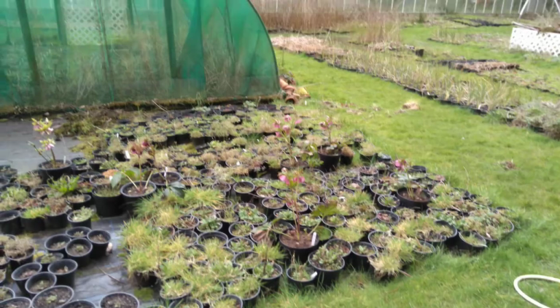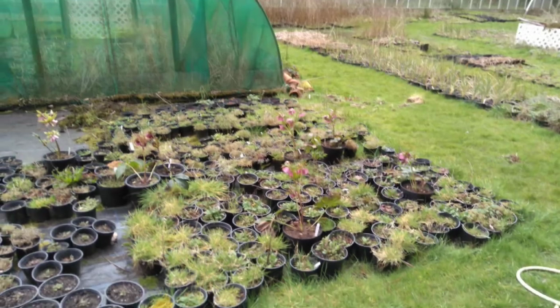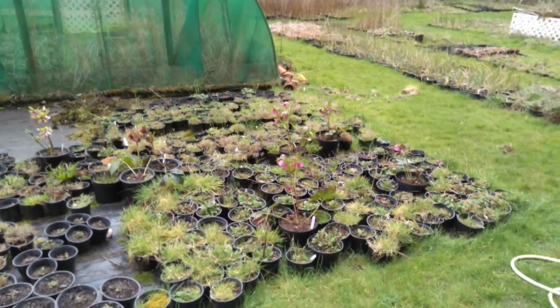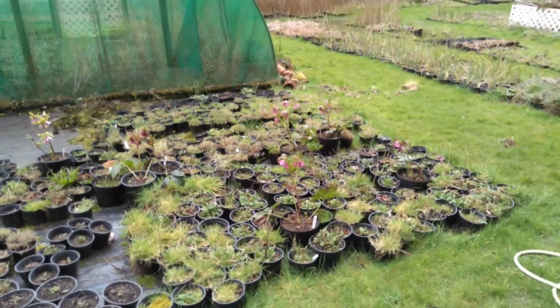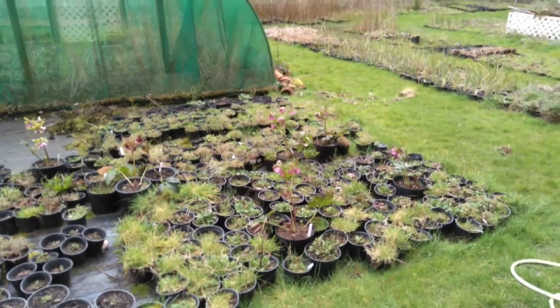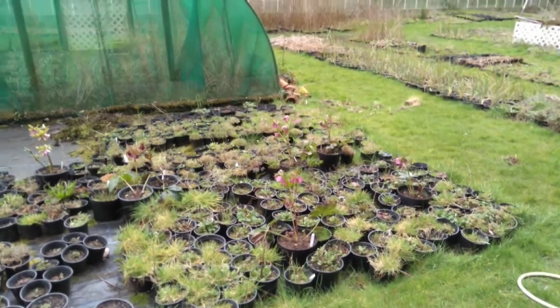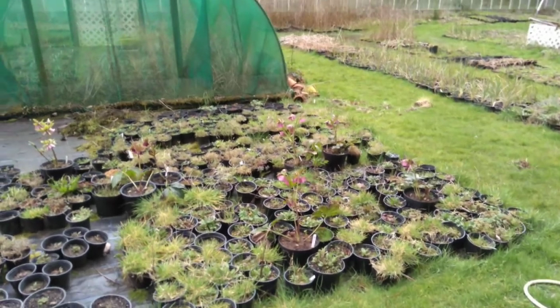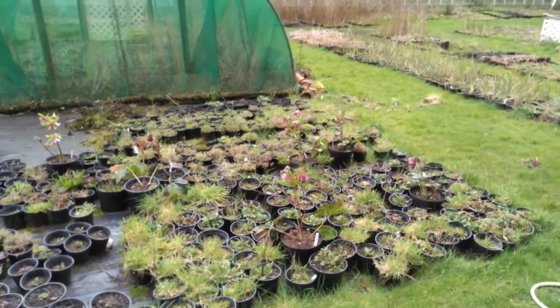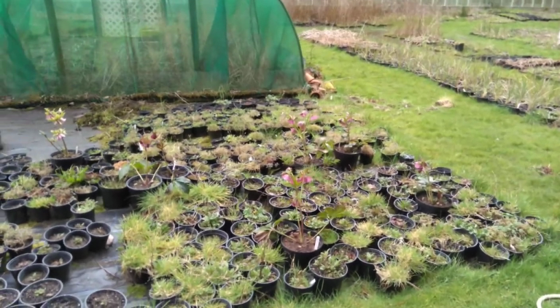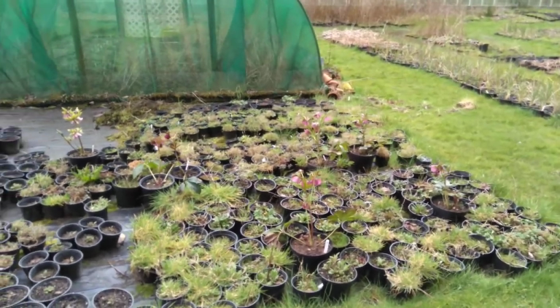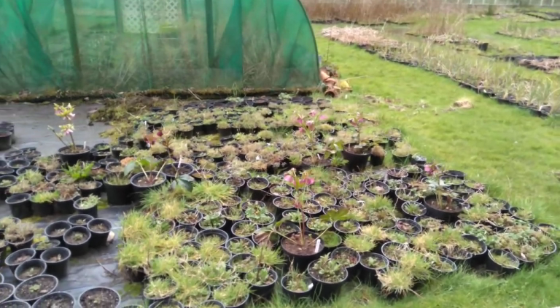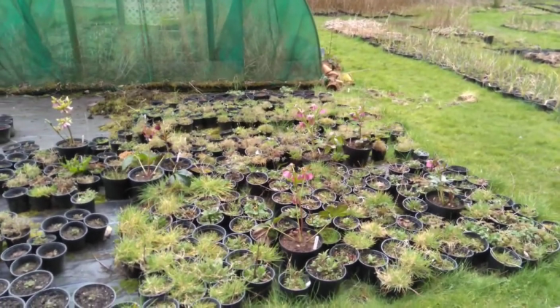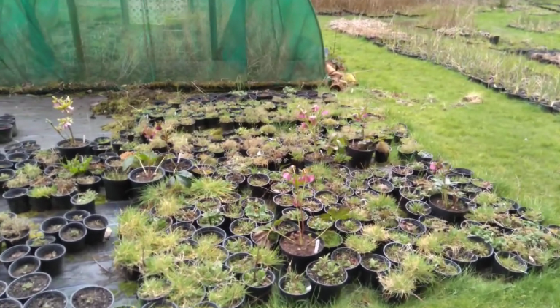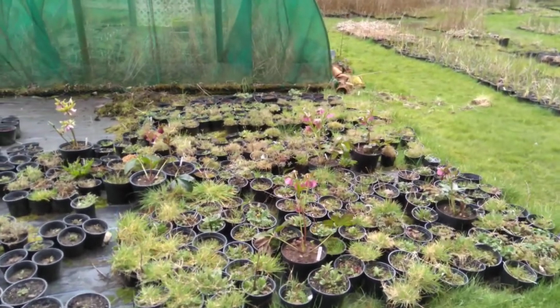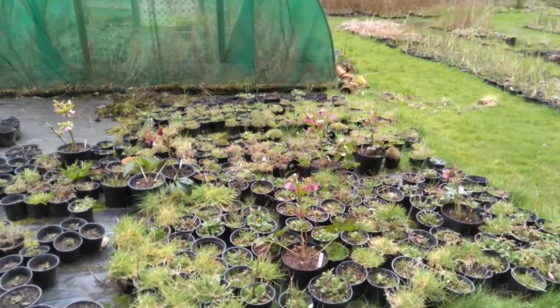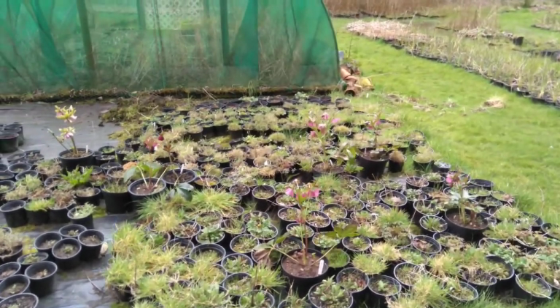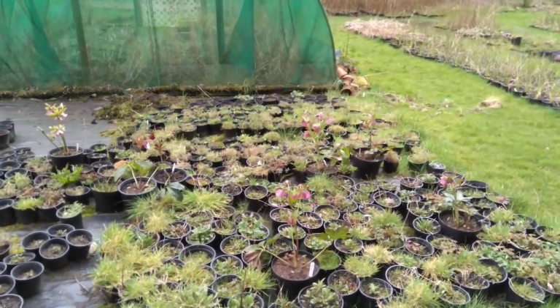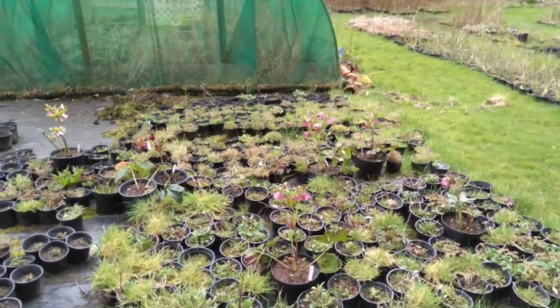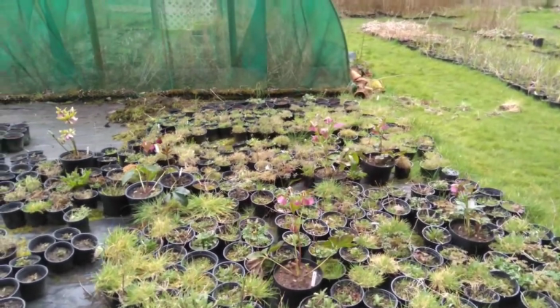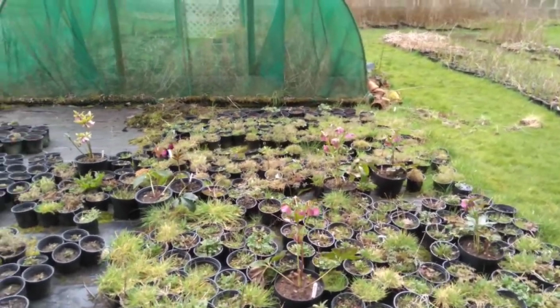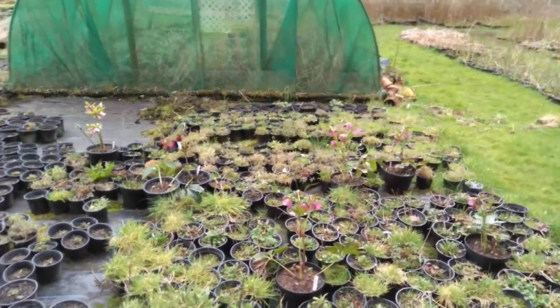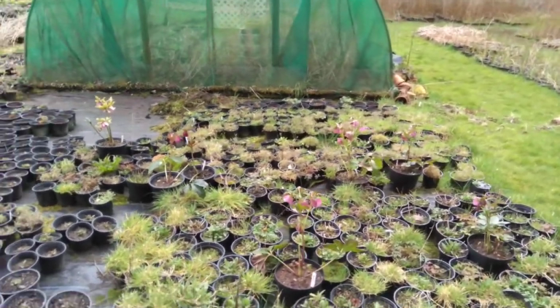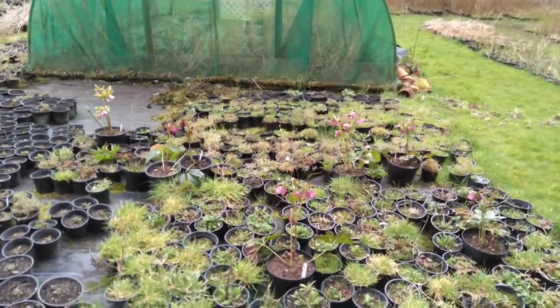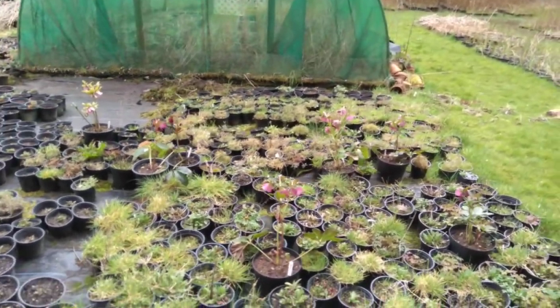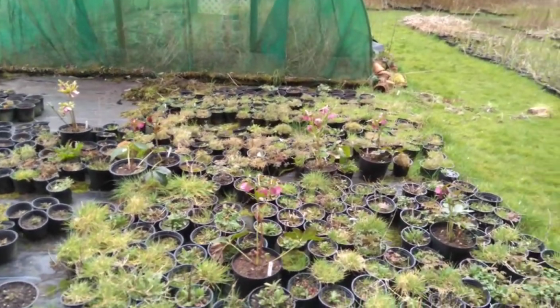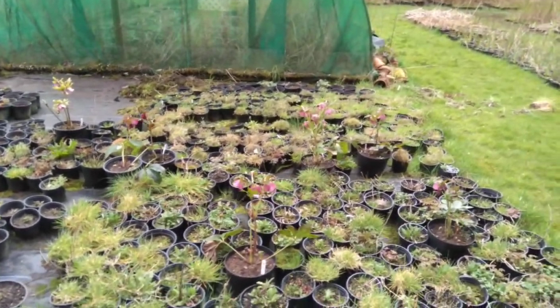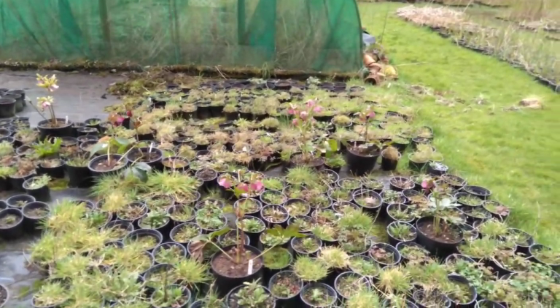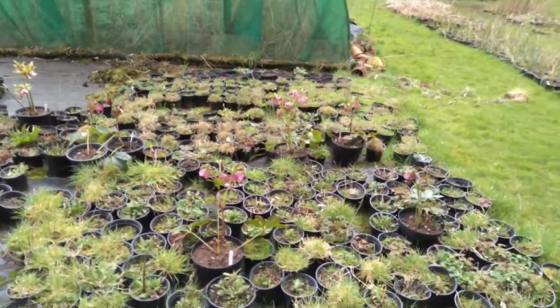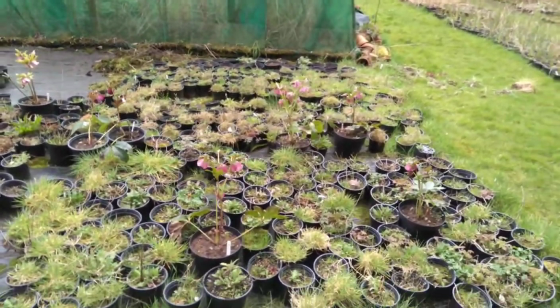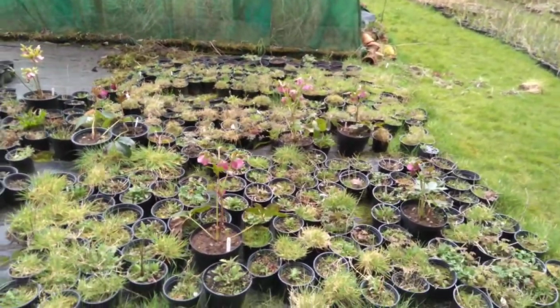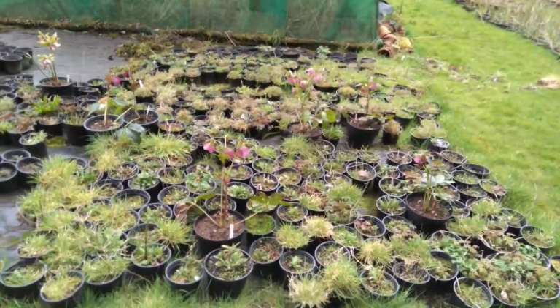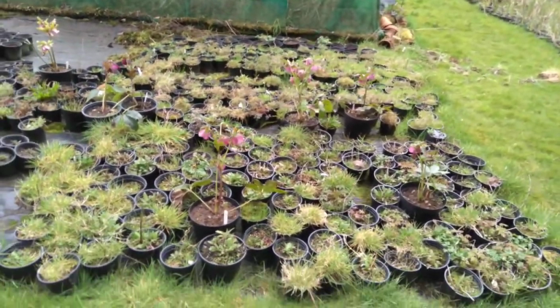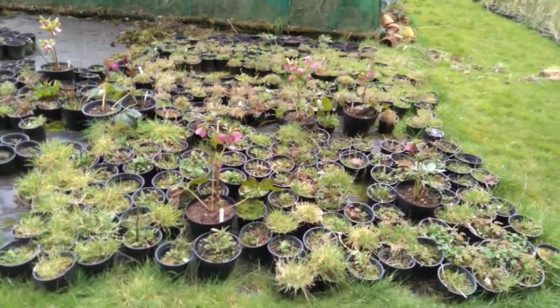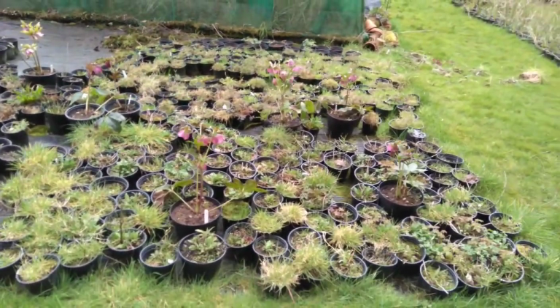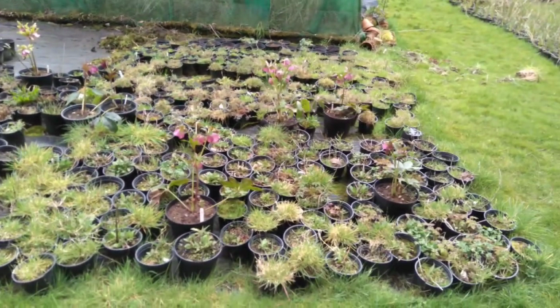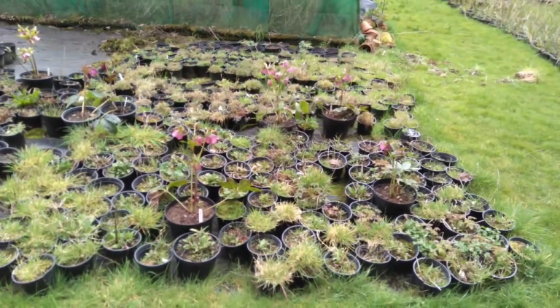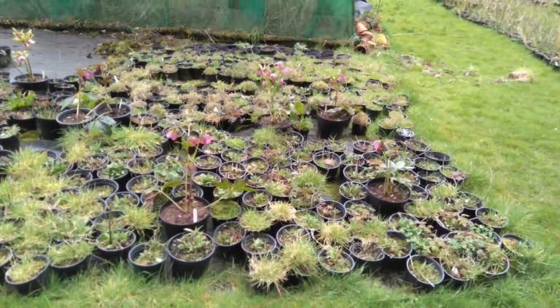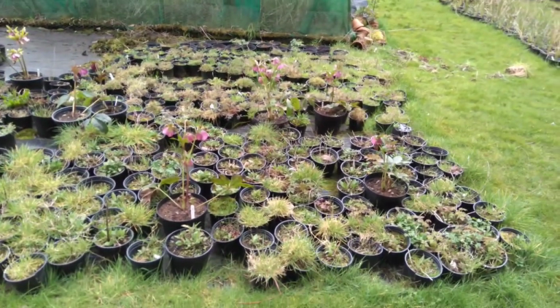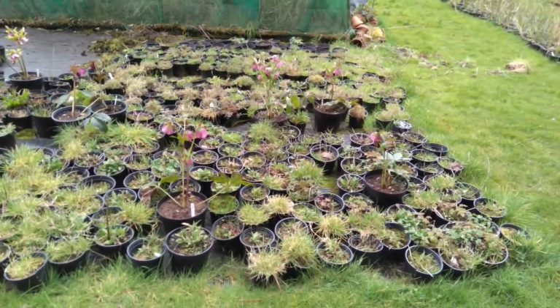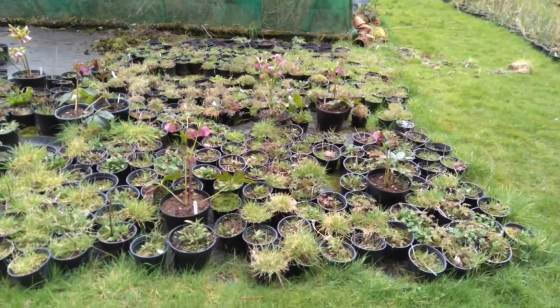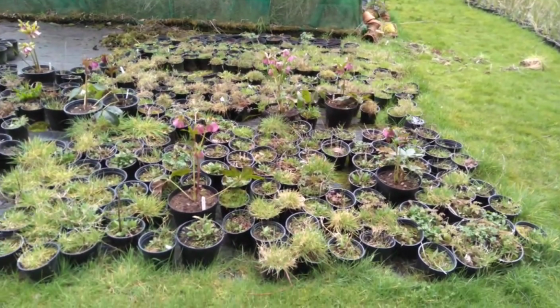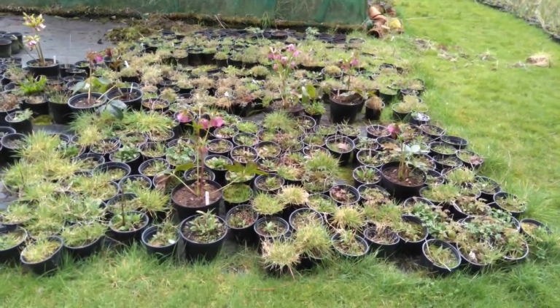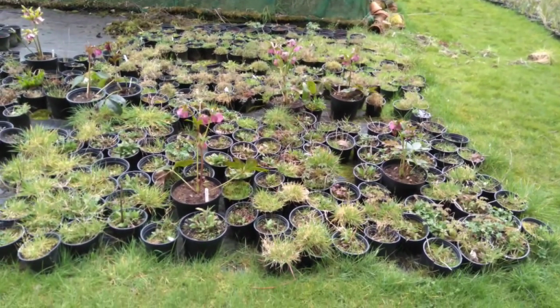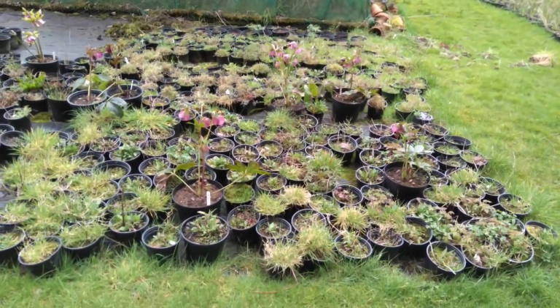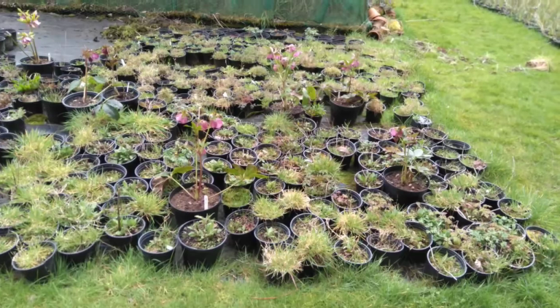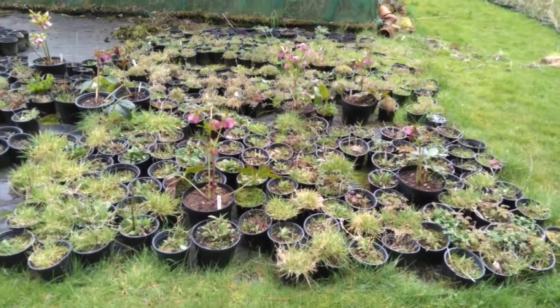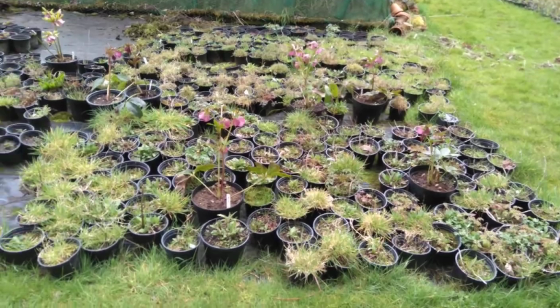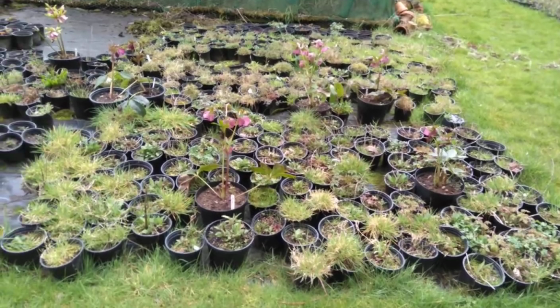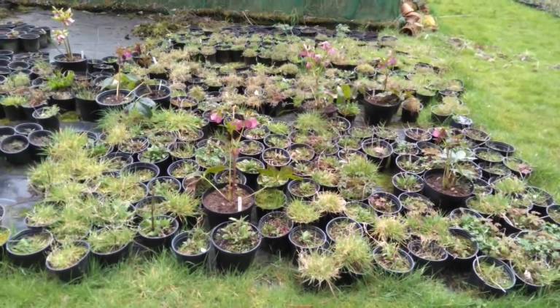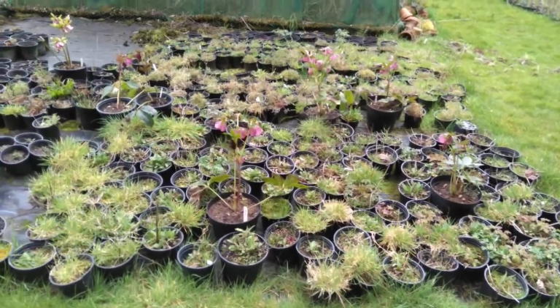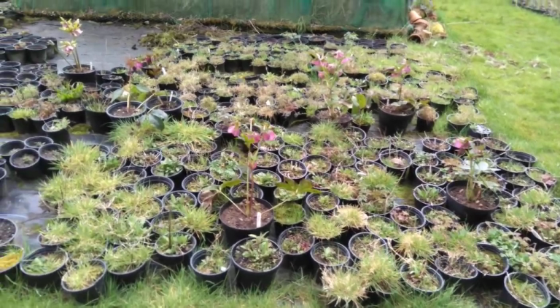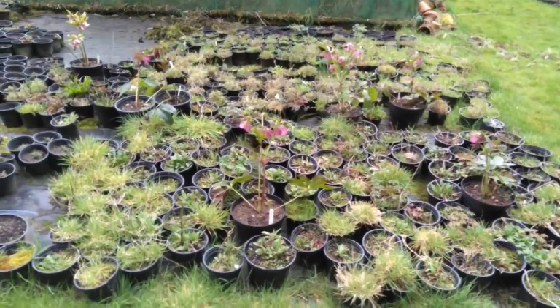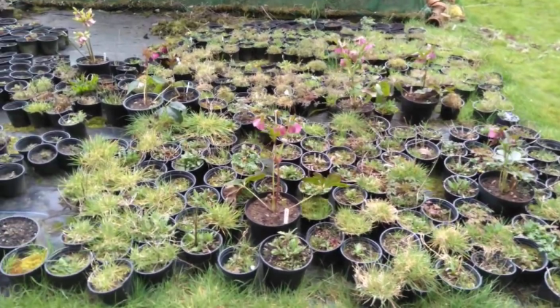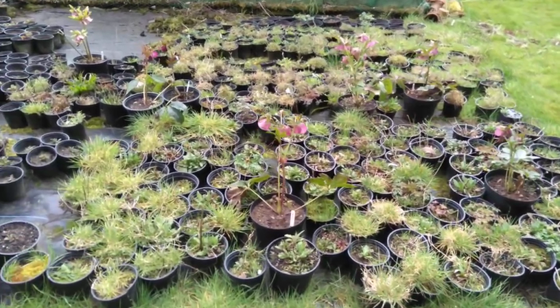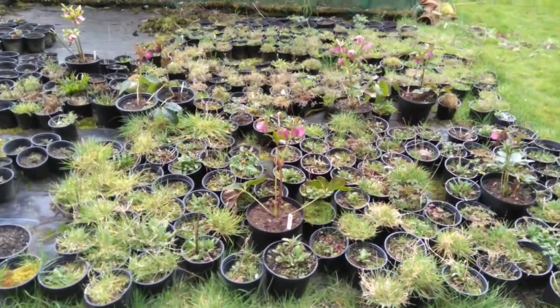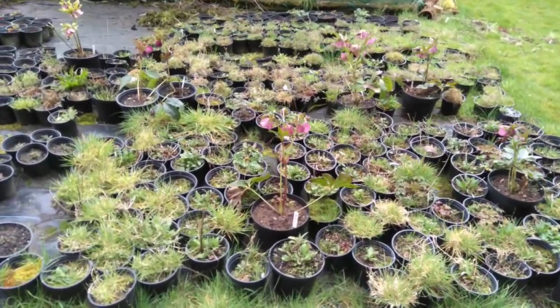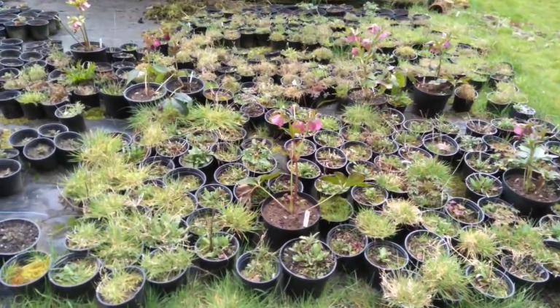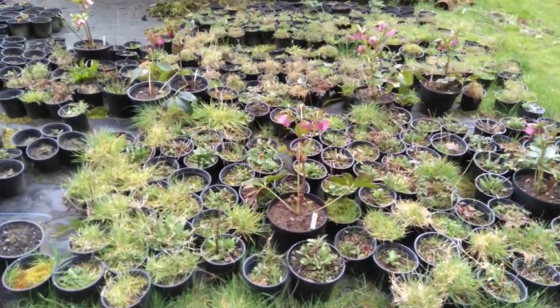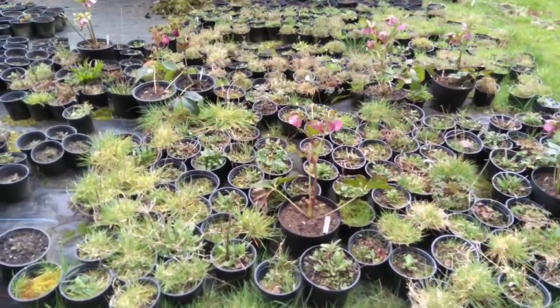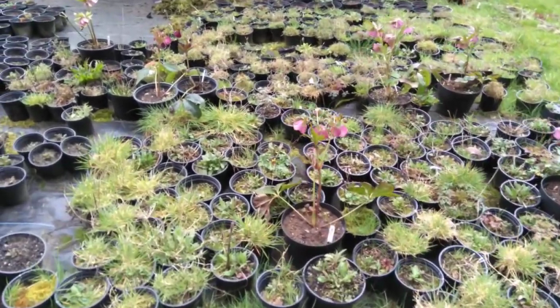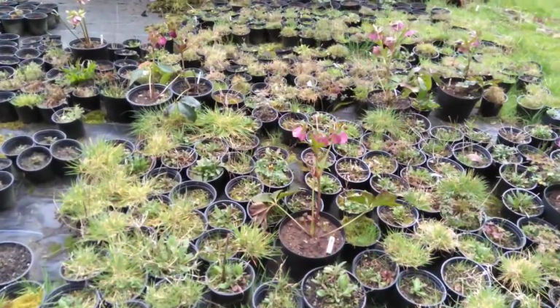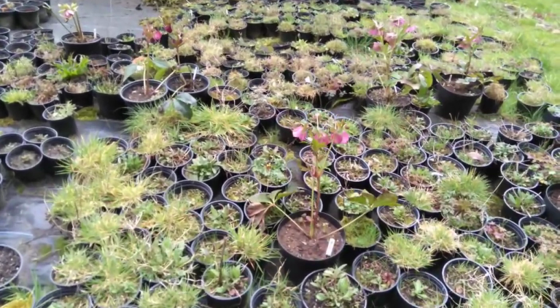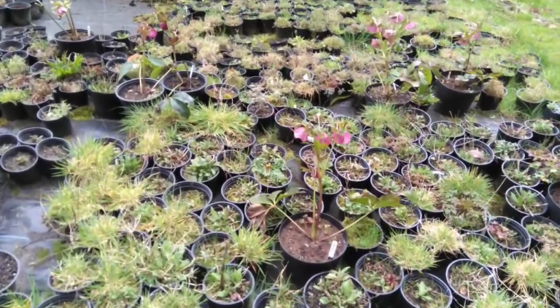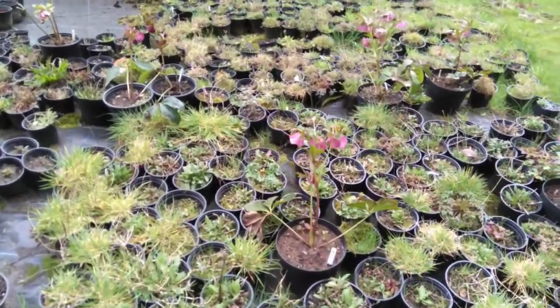Just a quick Easter post. I hope everyone's had chocolate breakfast, chocolate lunch and roast lamb for tea. I'm down here today at the Stinky Ditch, clearing out the pots.